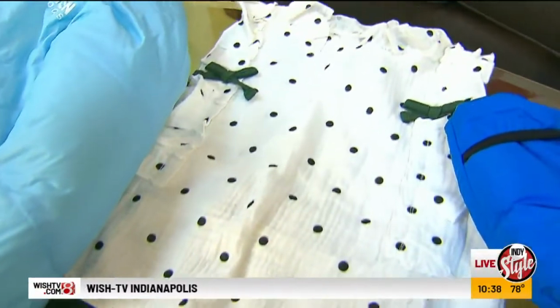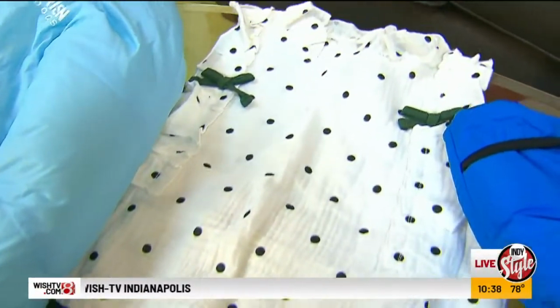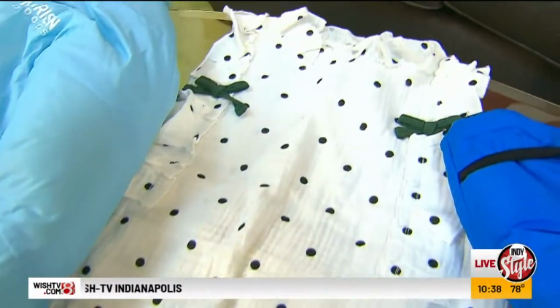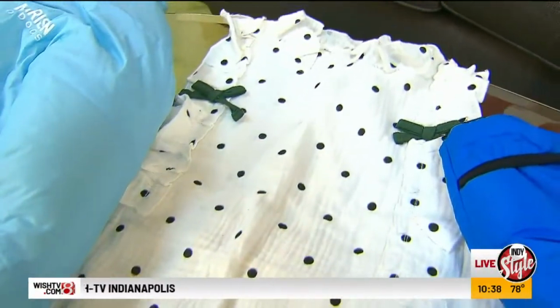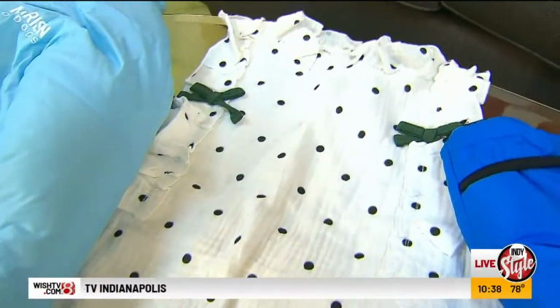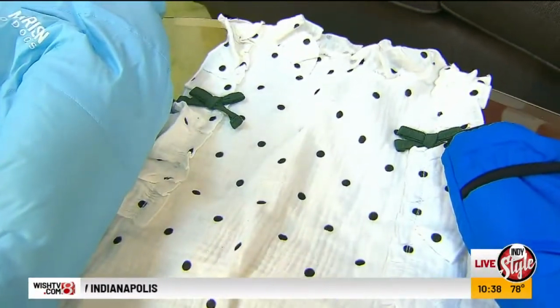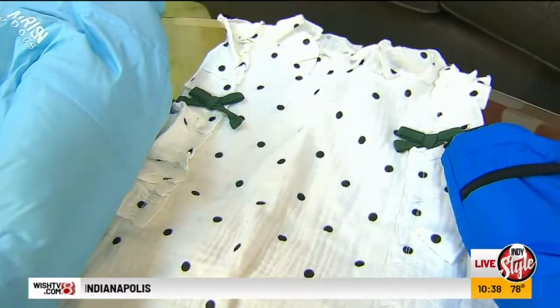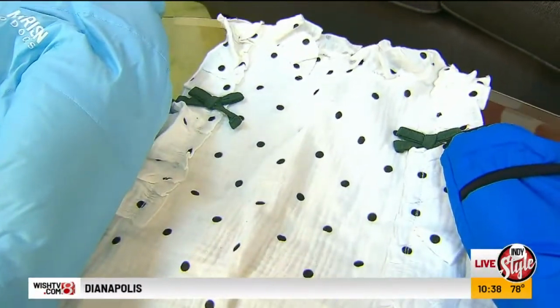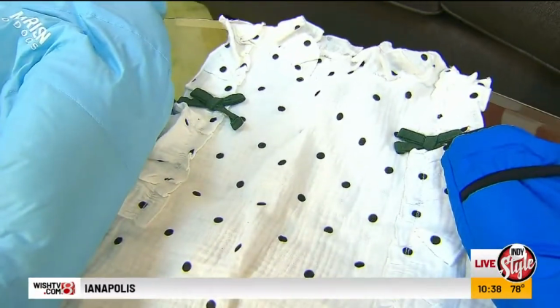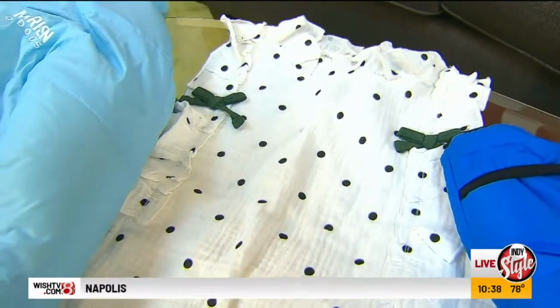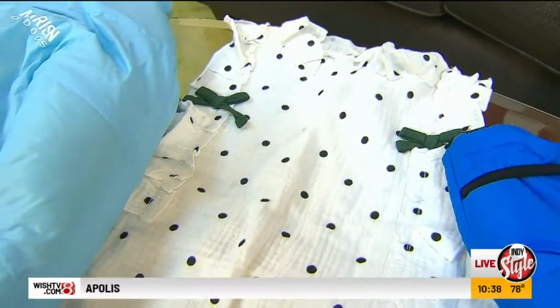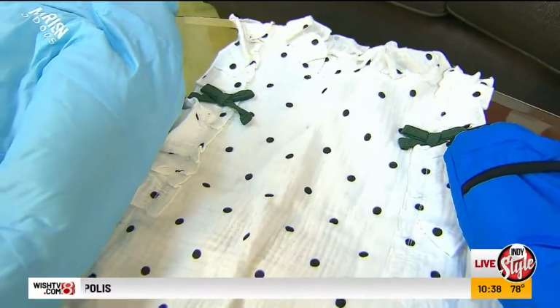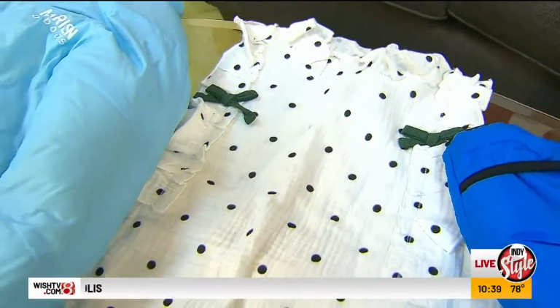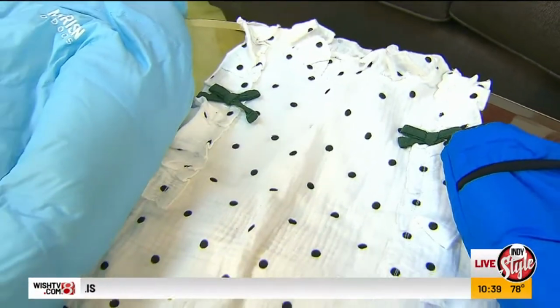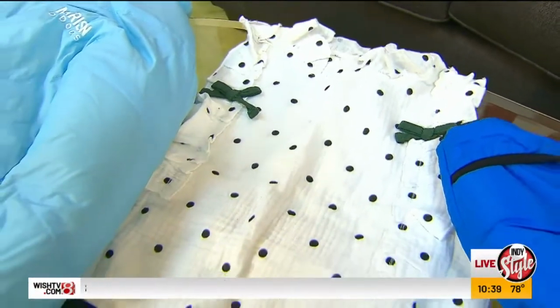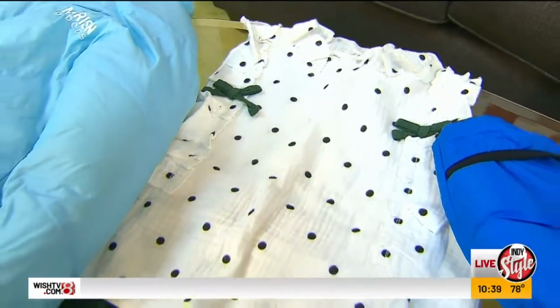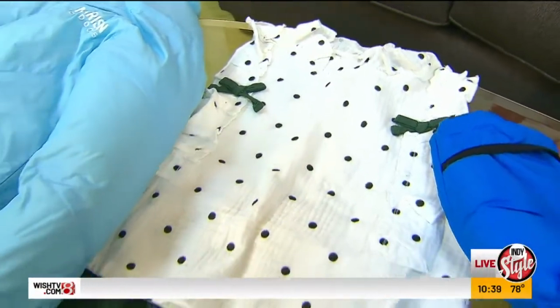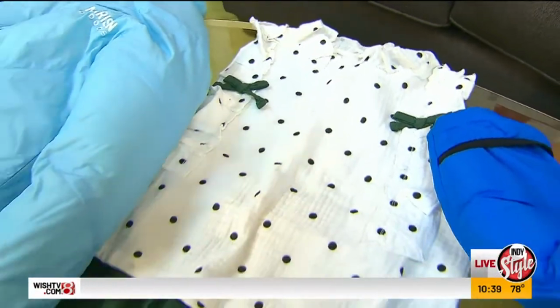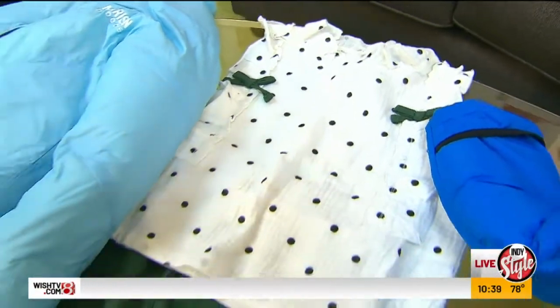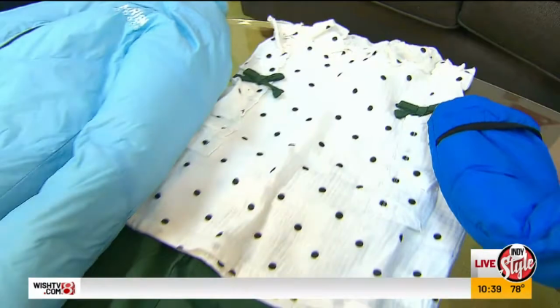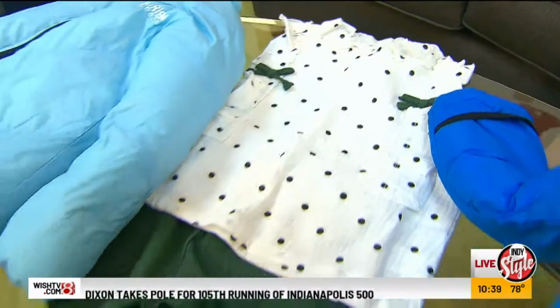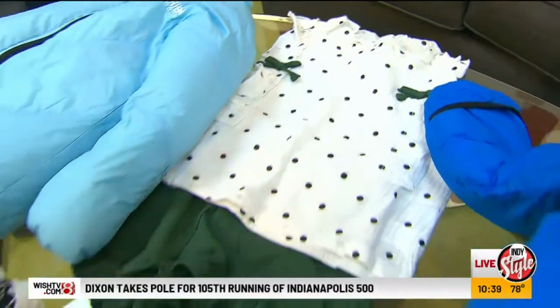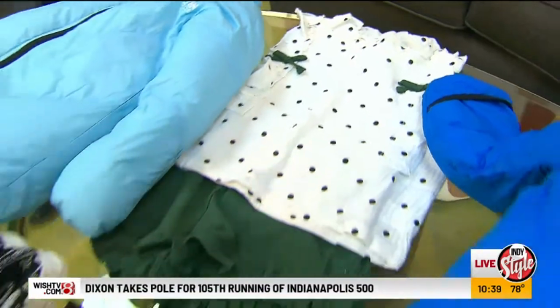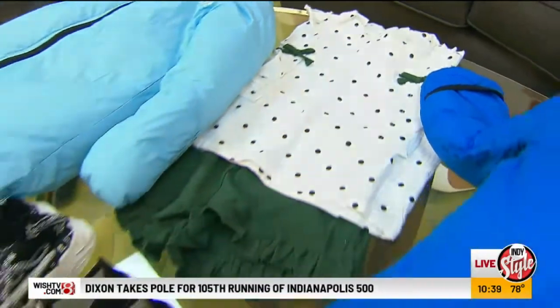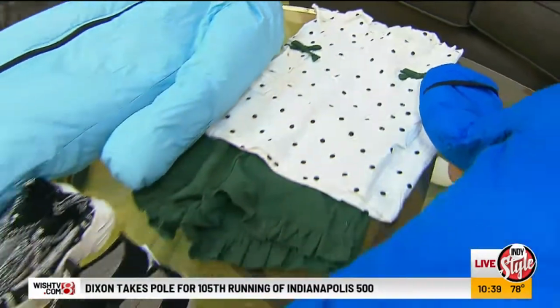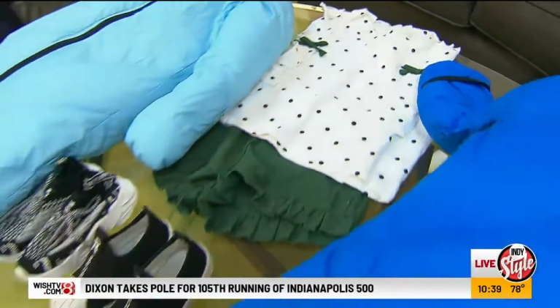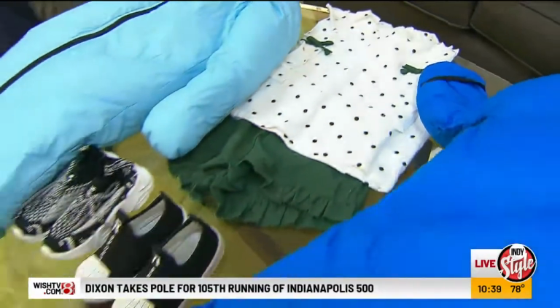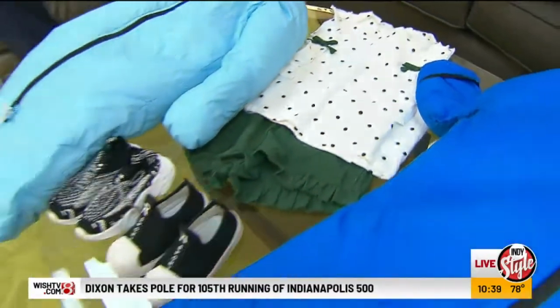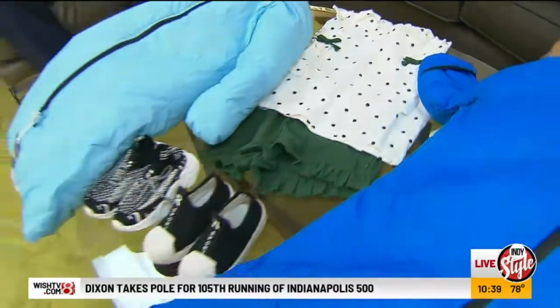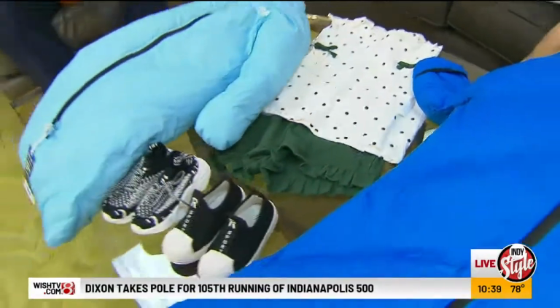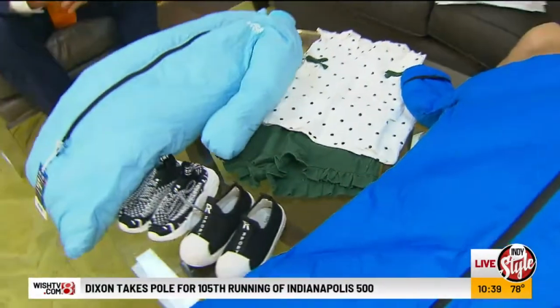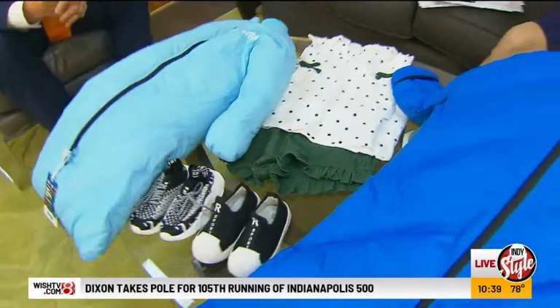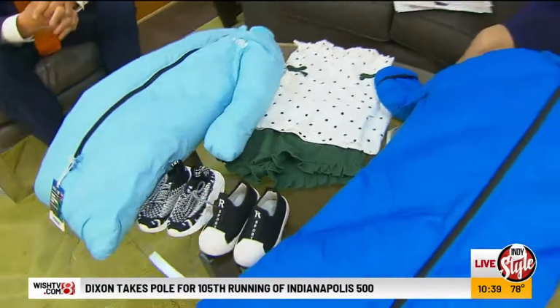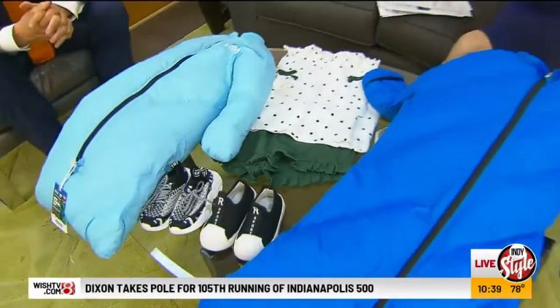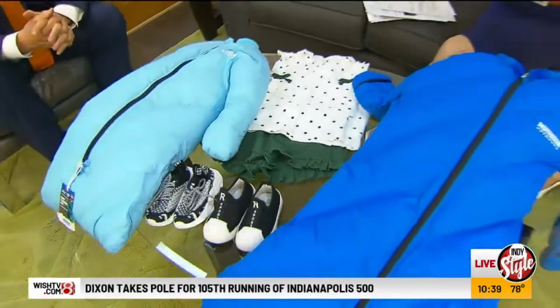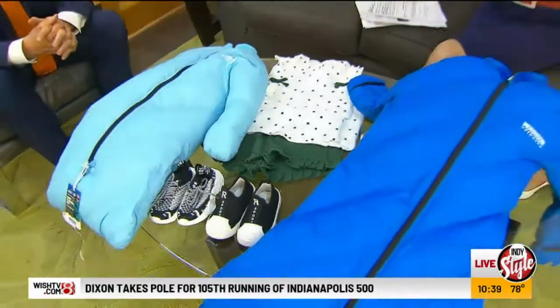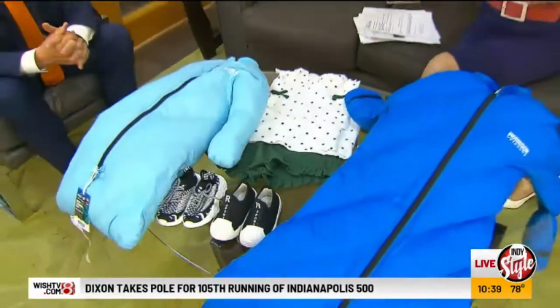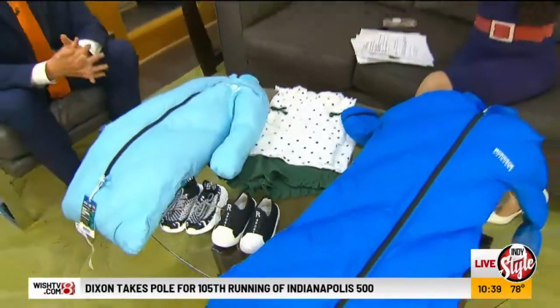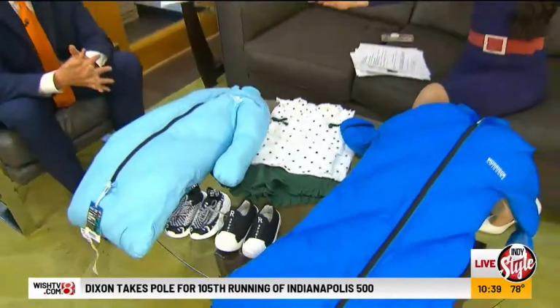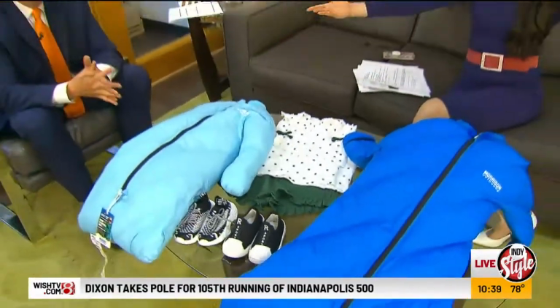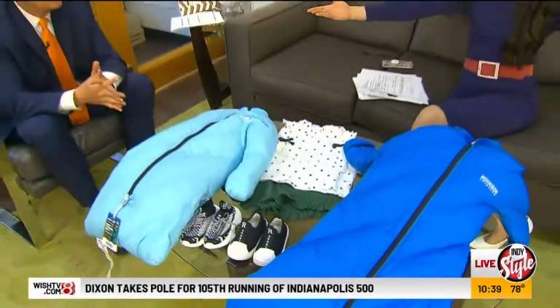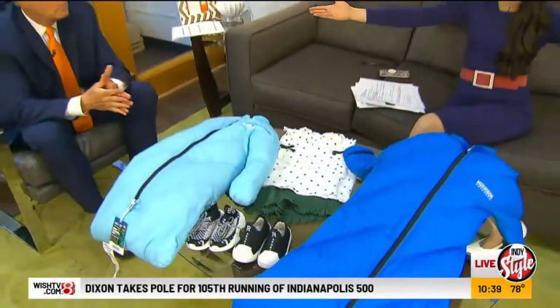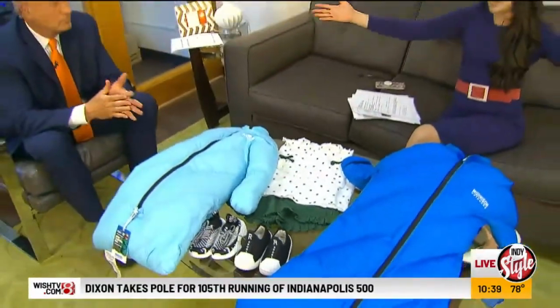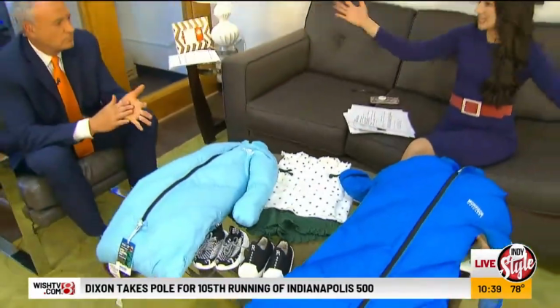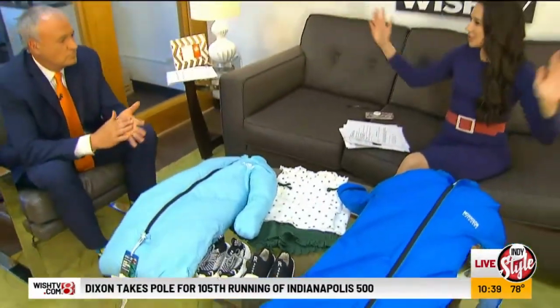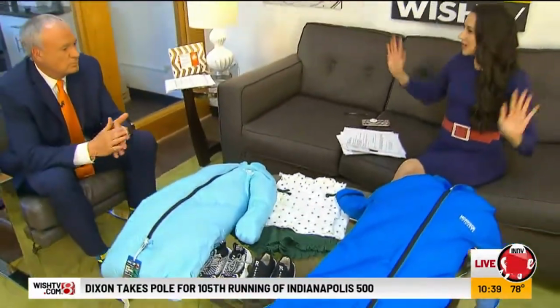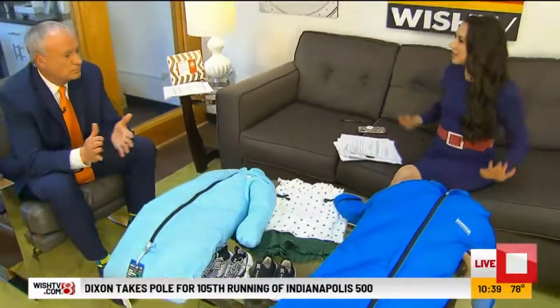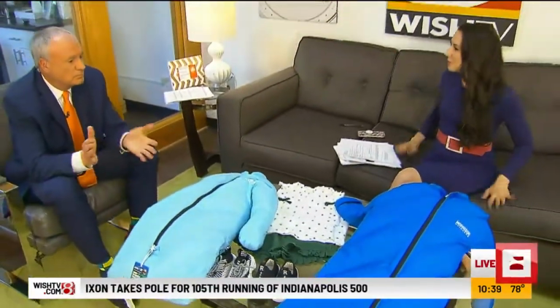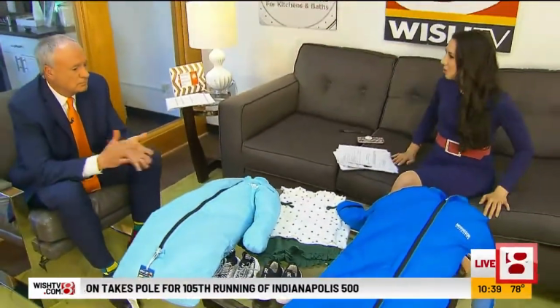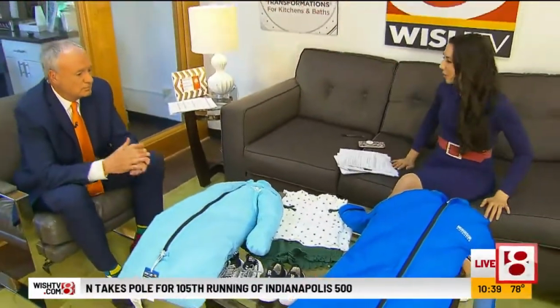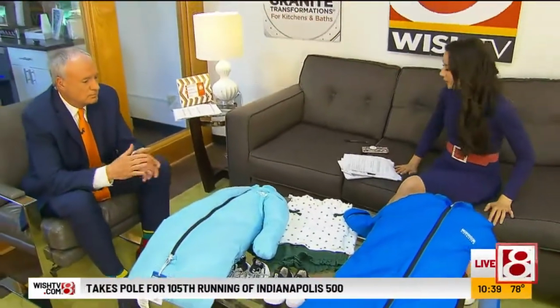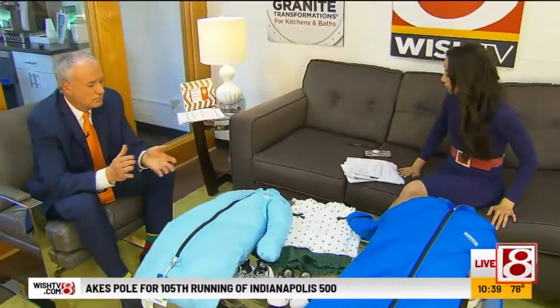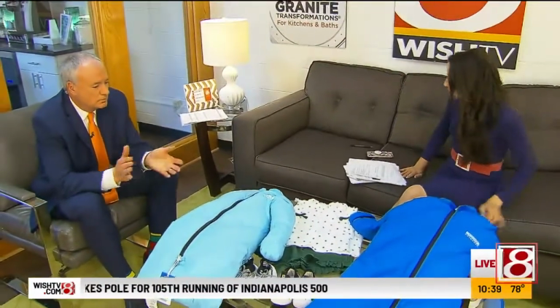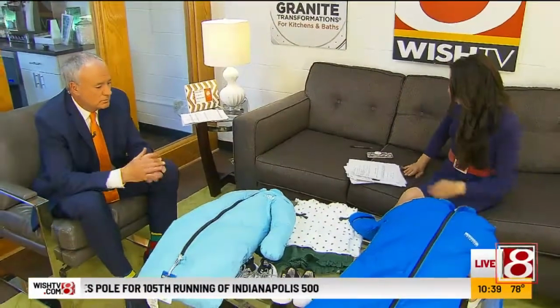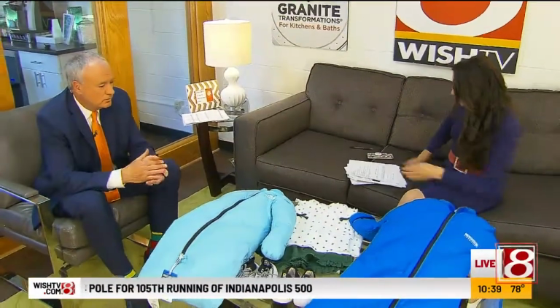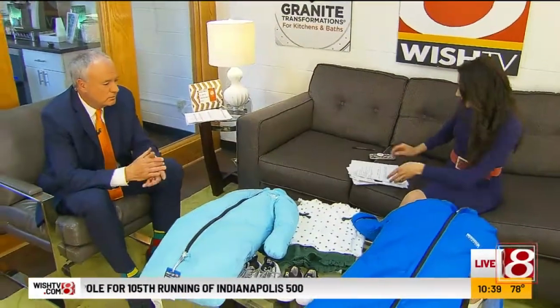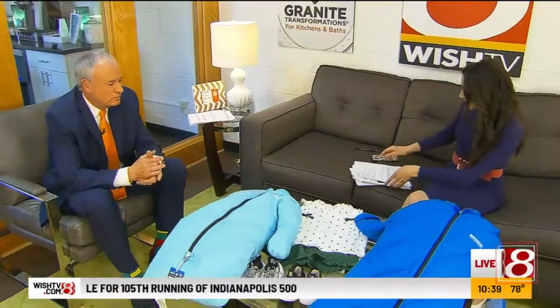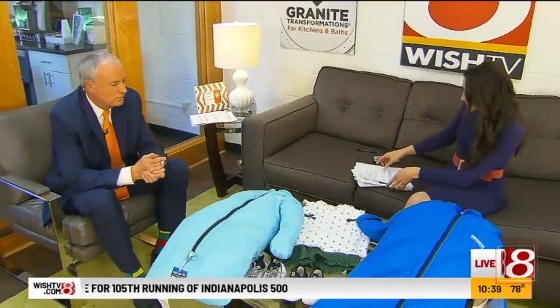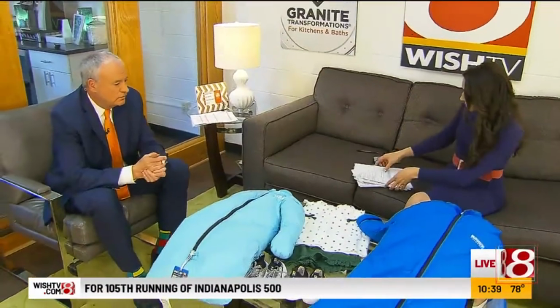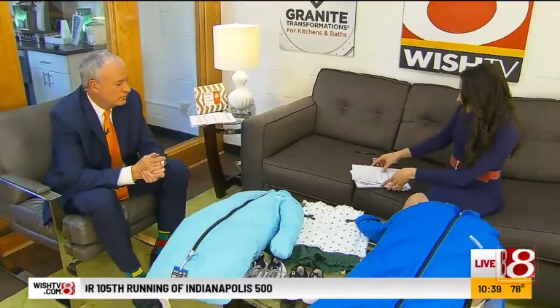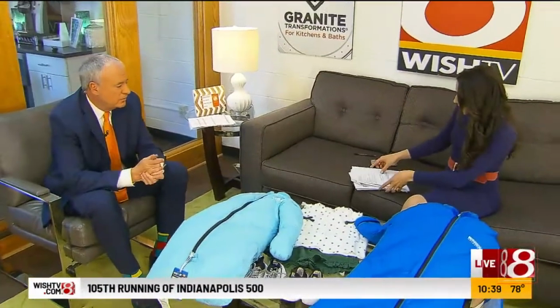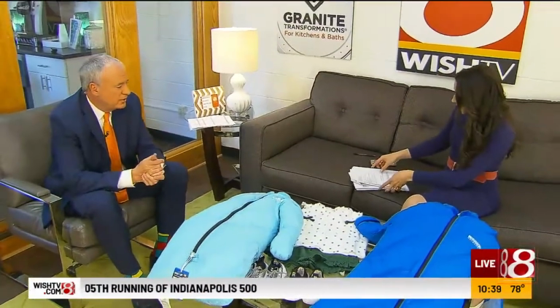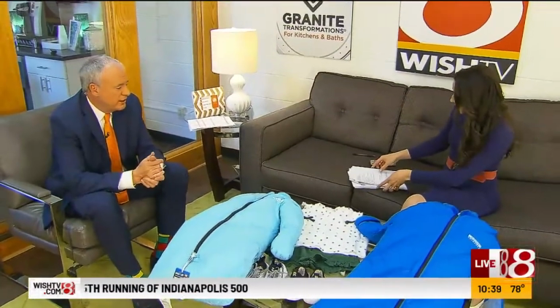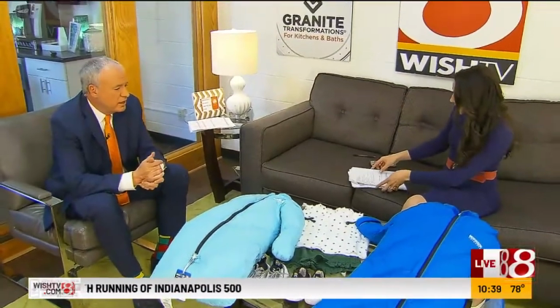Welcome back, everybody. Welcome back. We are live here in the Granite Transformations Green Room. Randy, you get into a We Try It segment with me, my man.